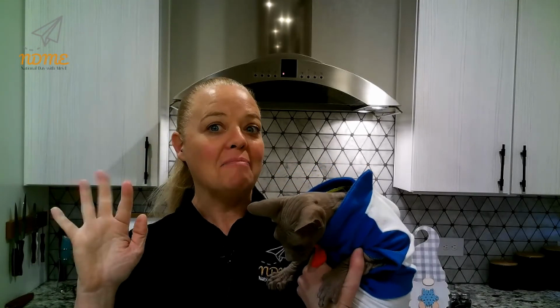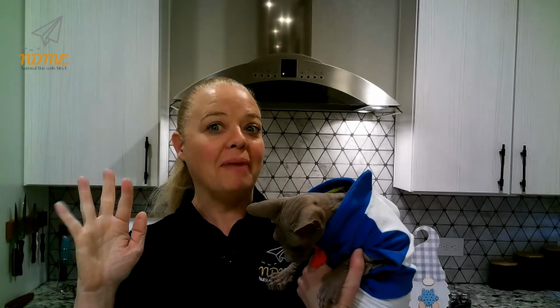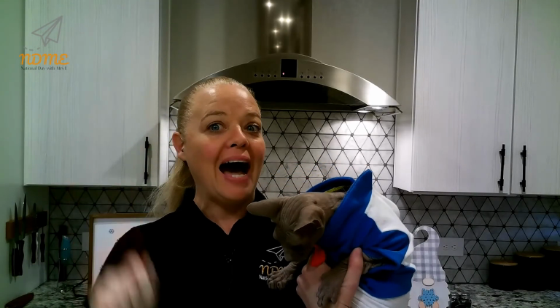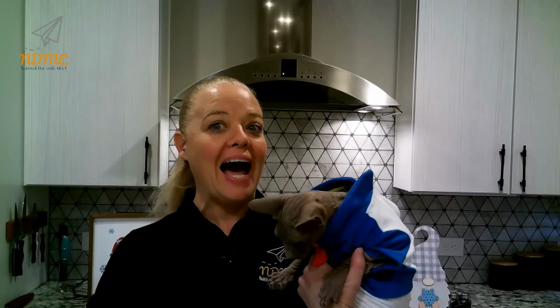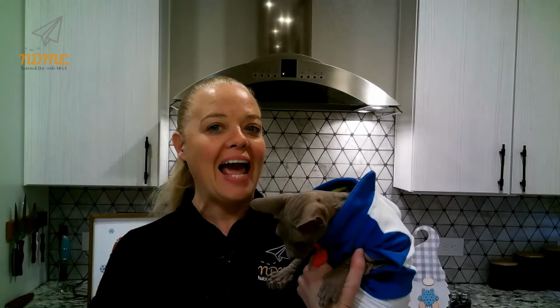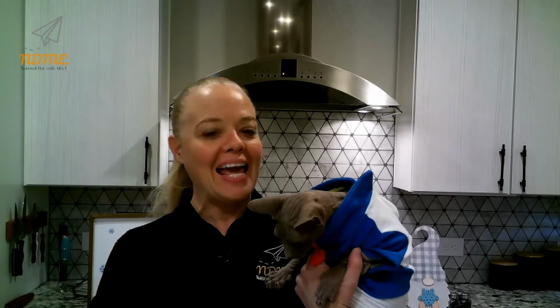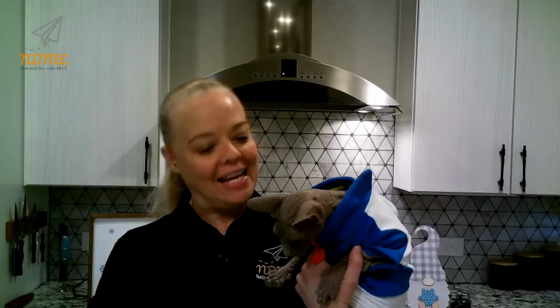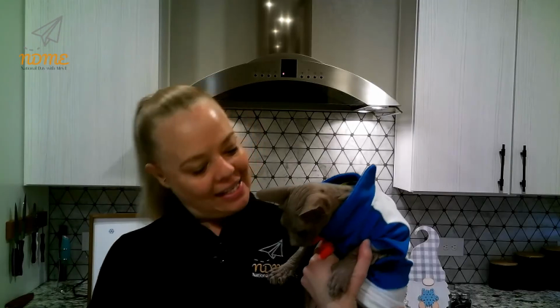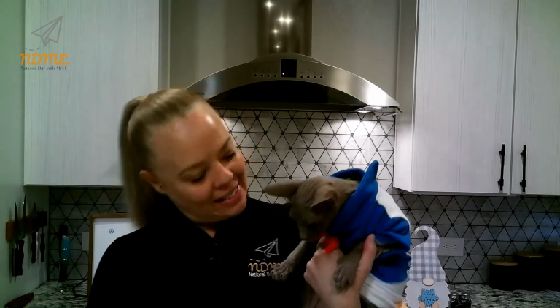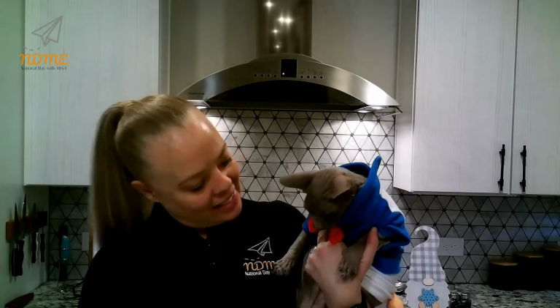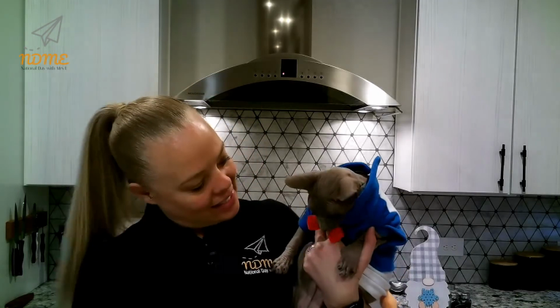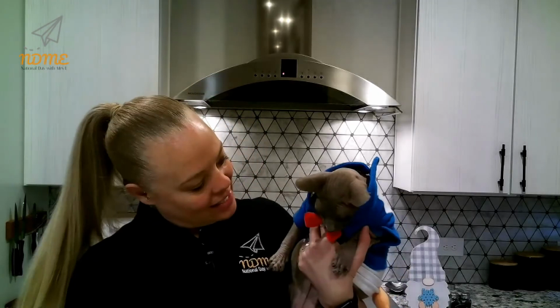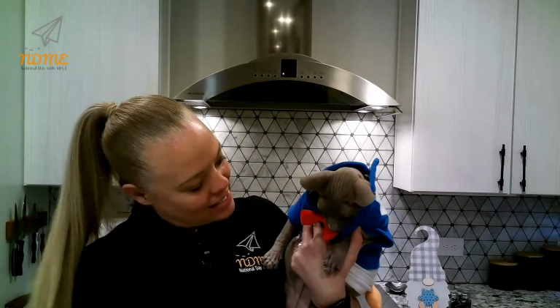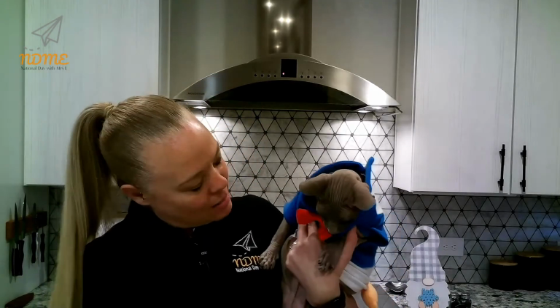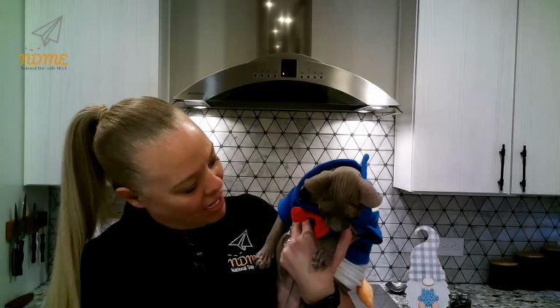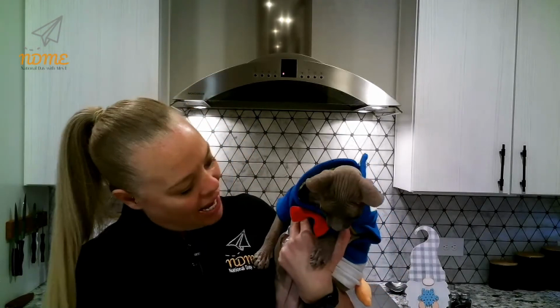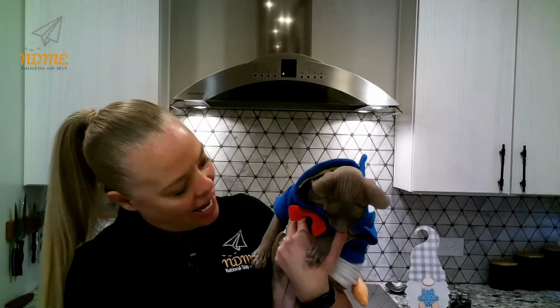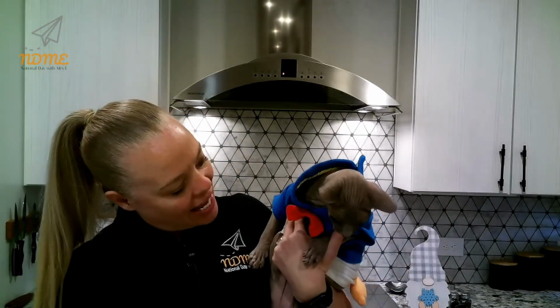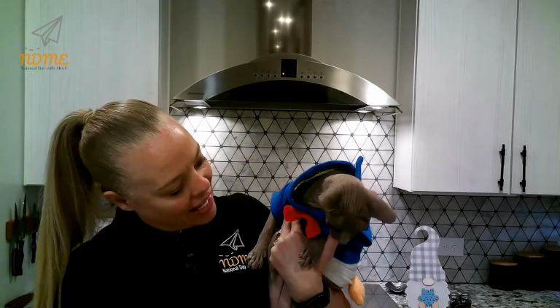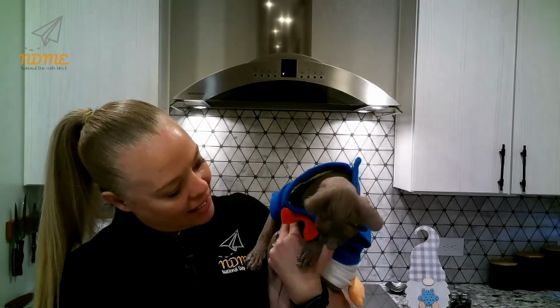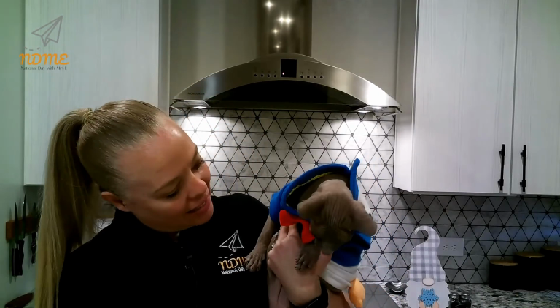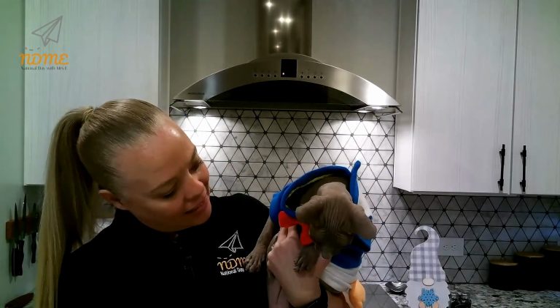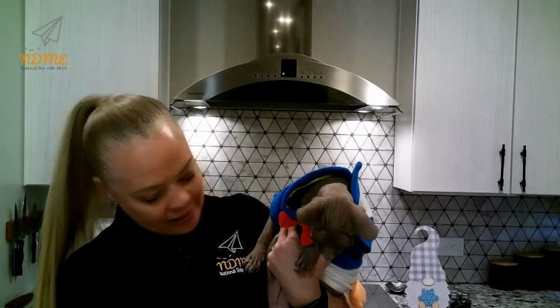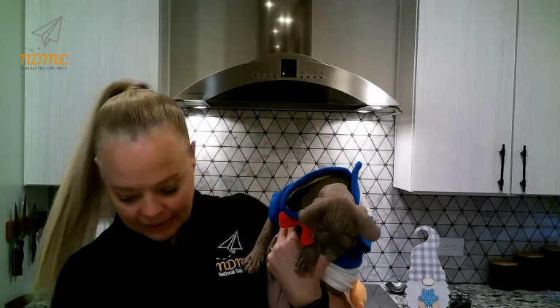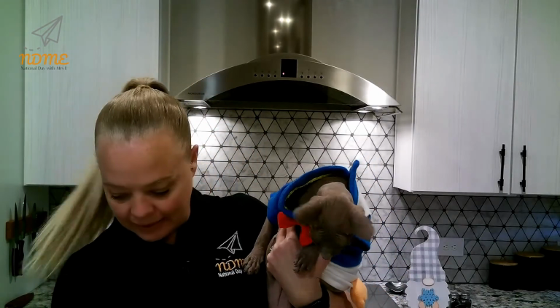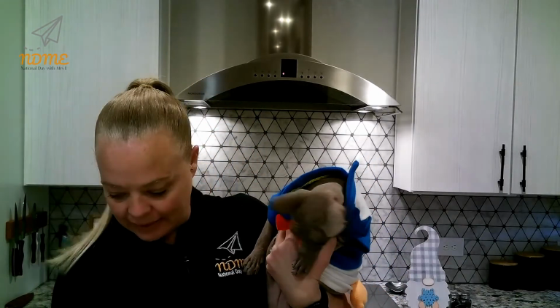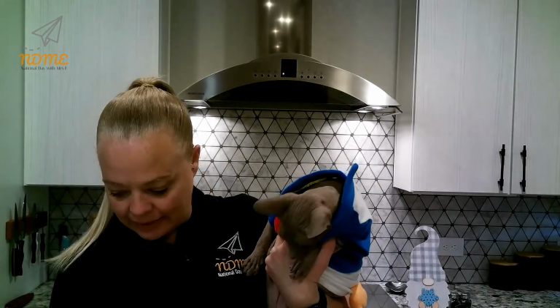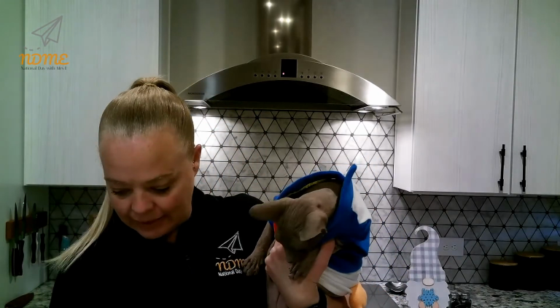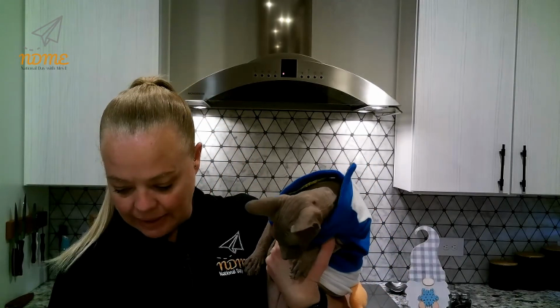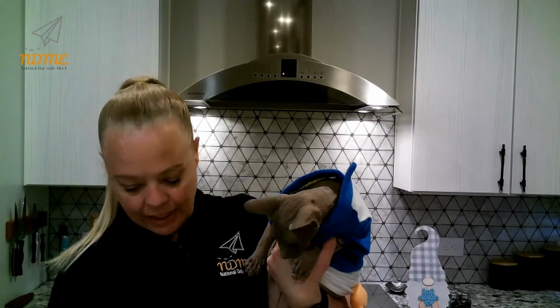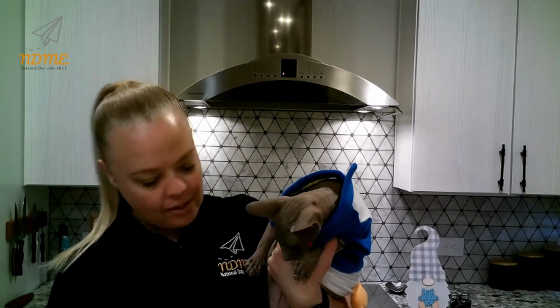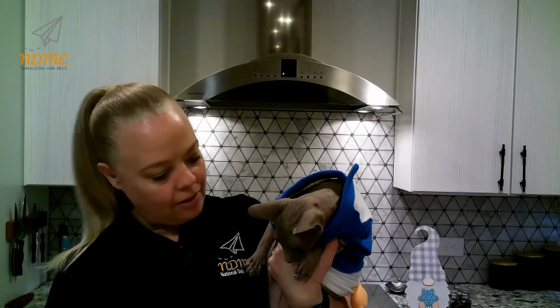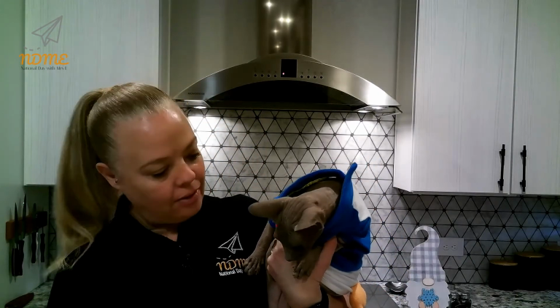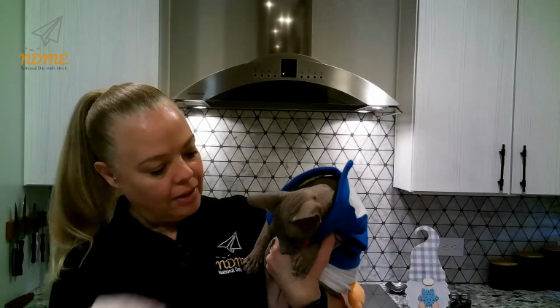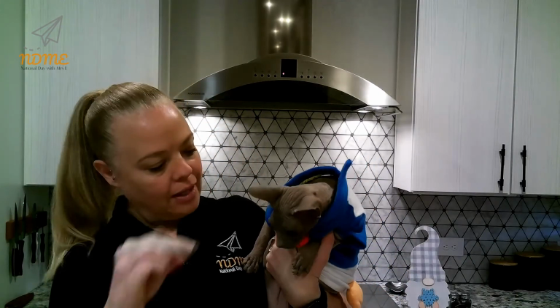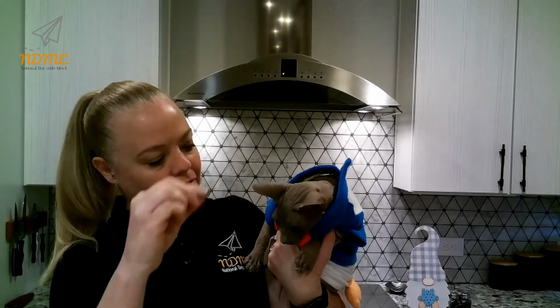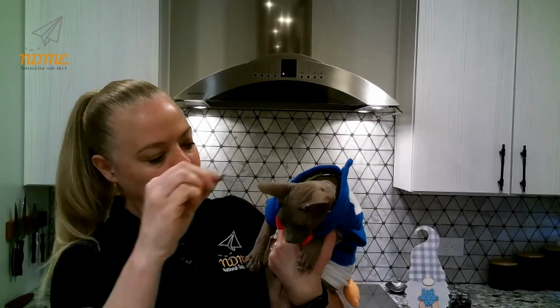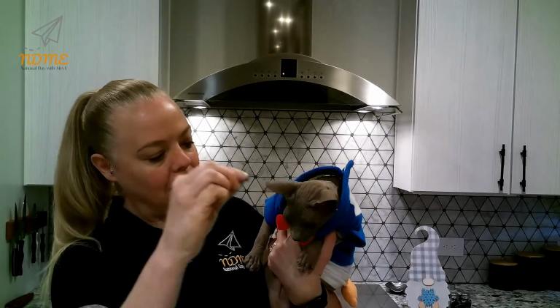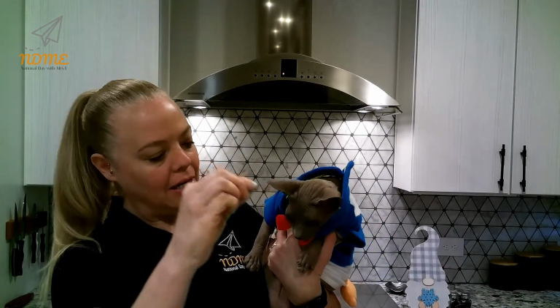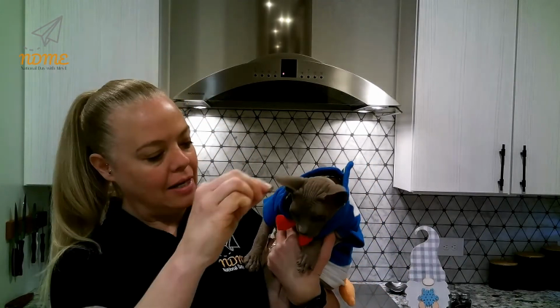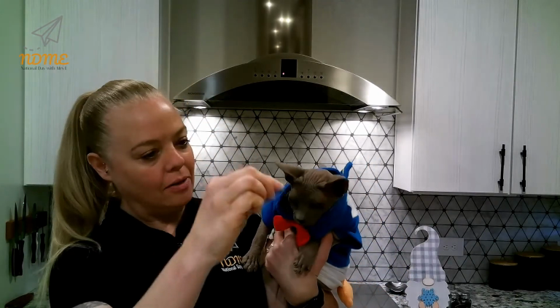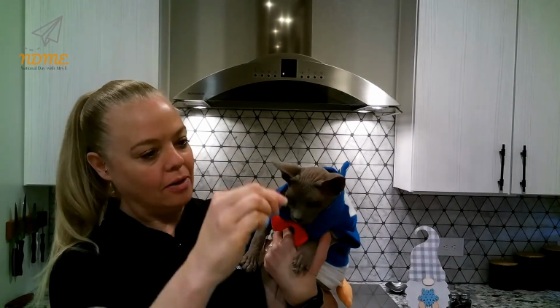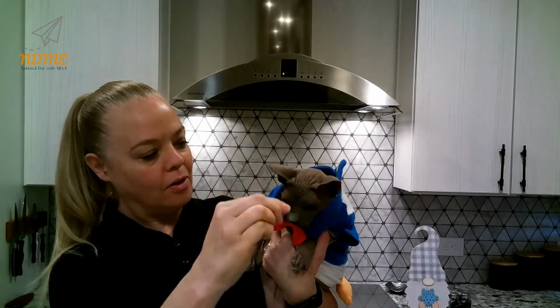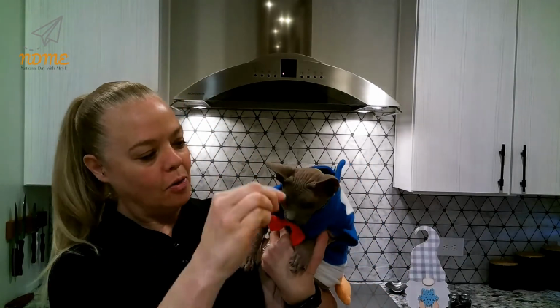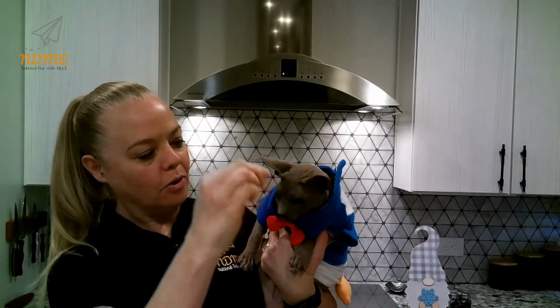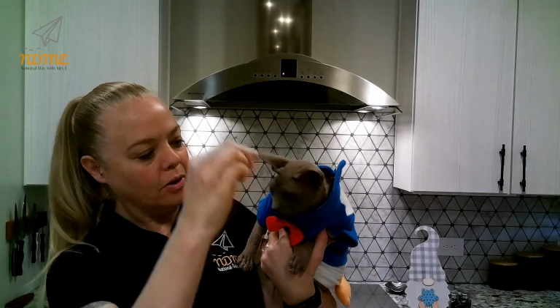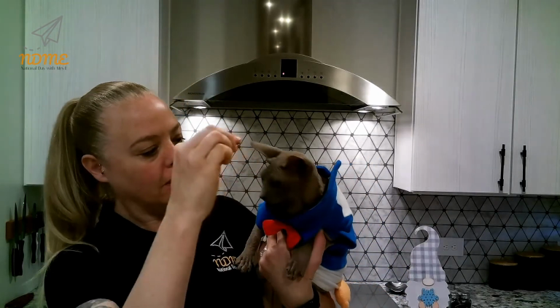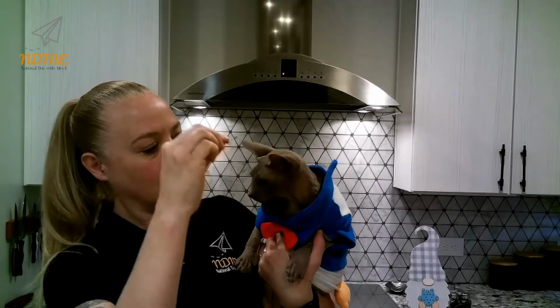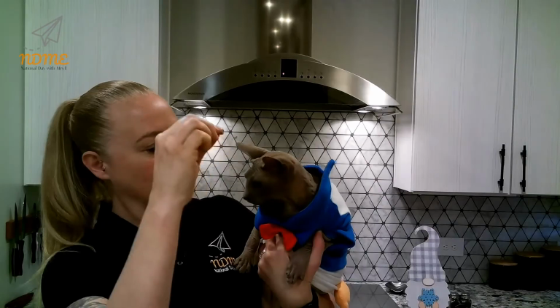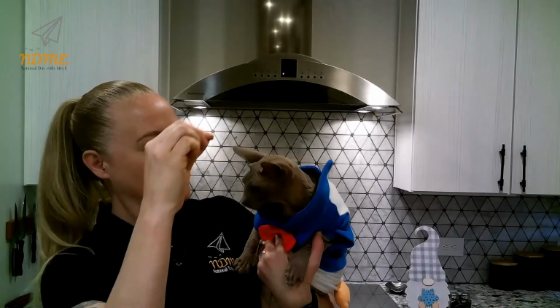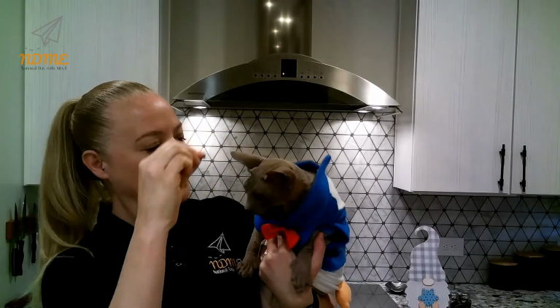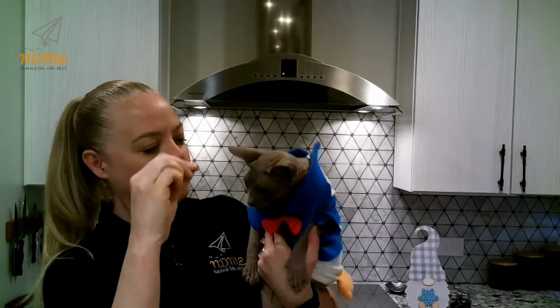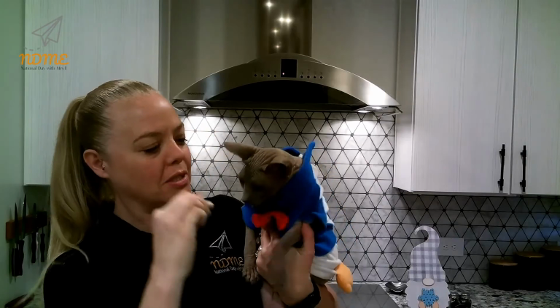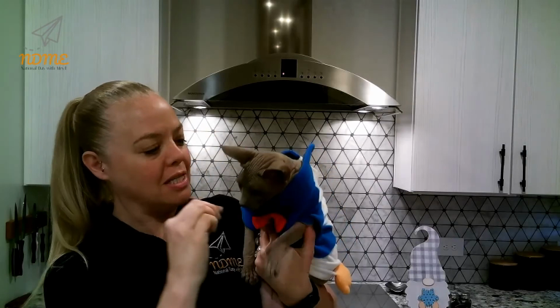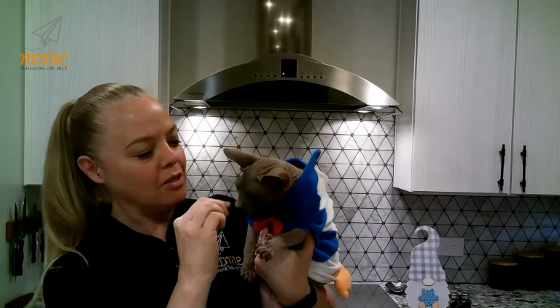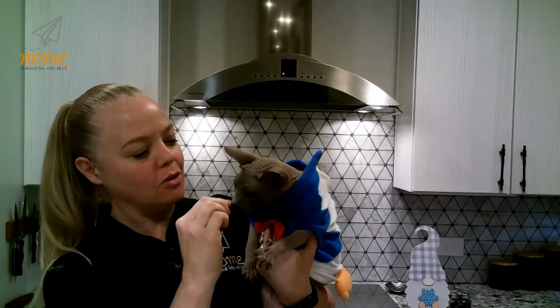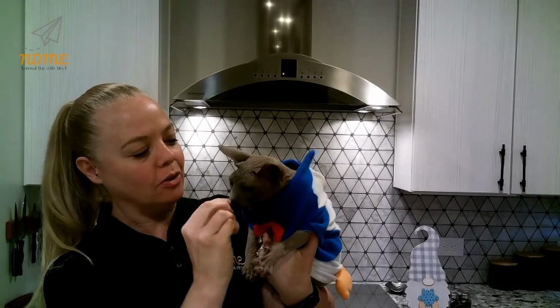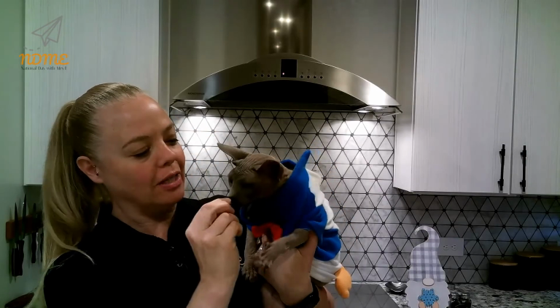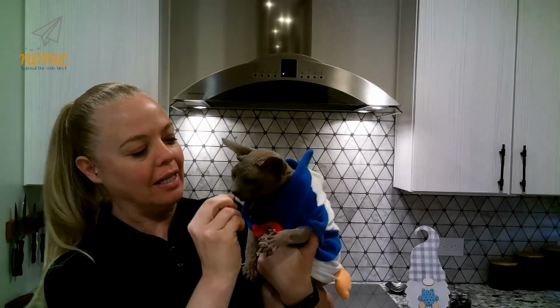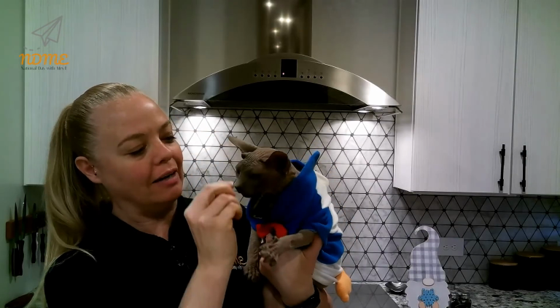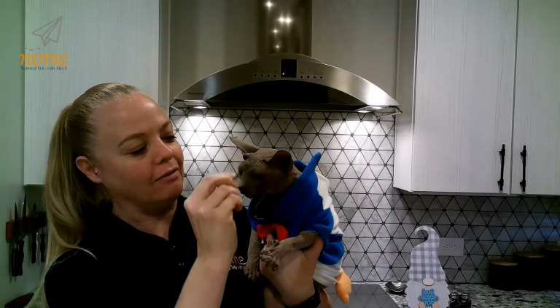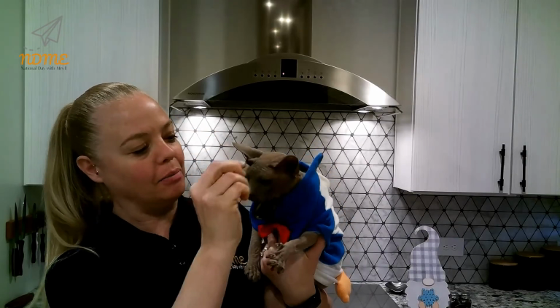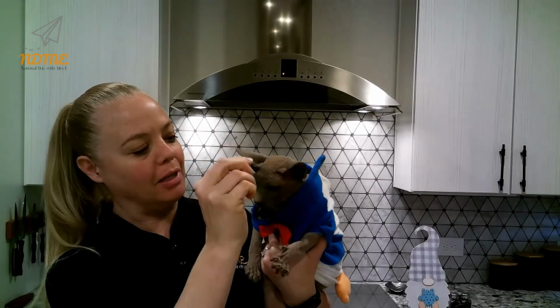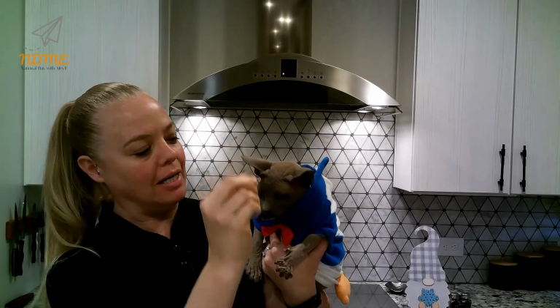Bye. Say bye. Here, look at everybody — or look at the tree and pretend you're looking at everybody.